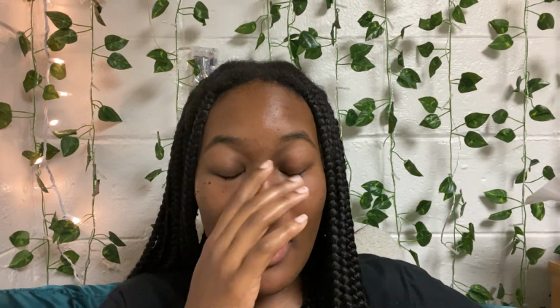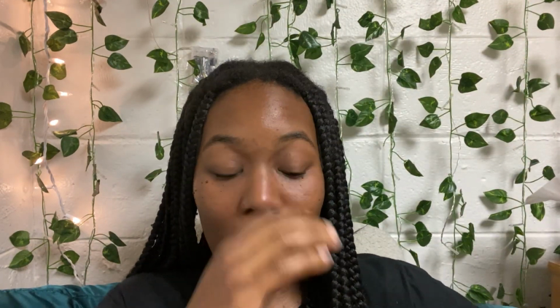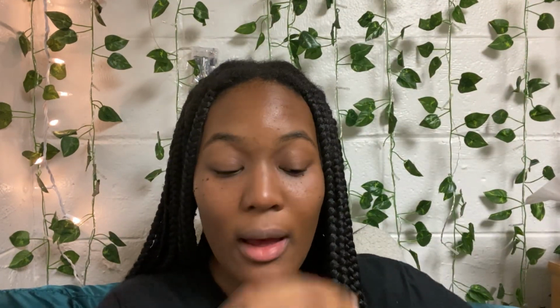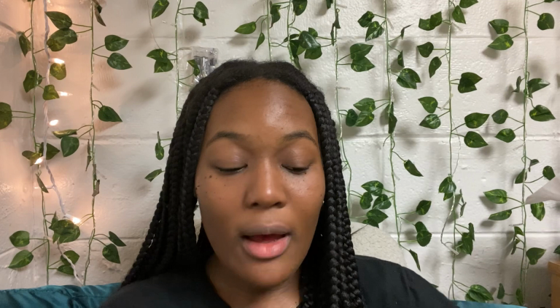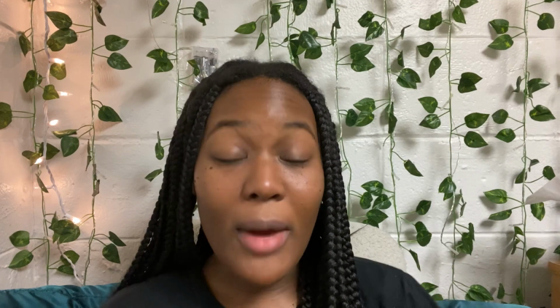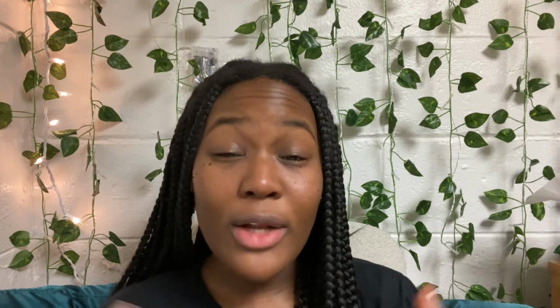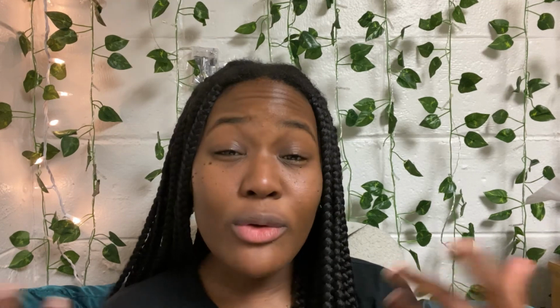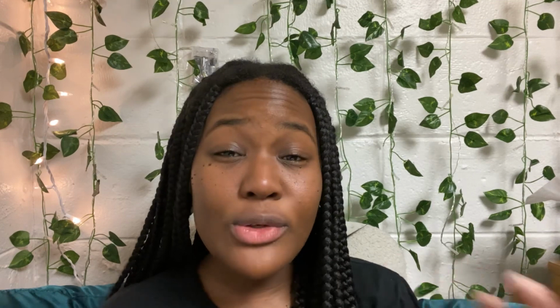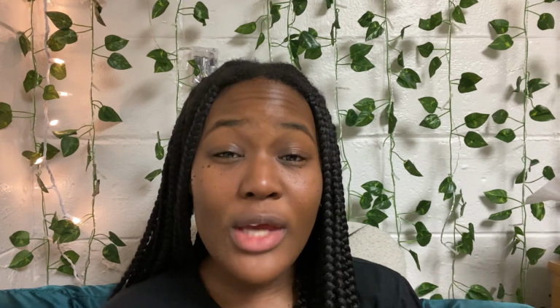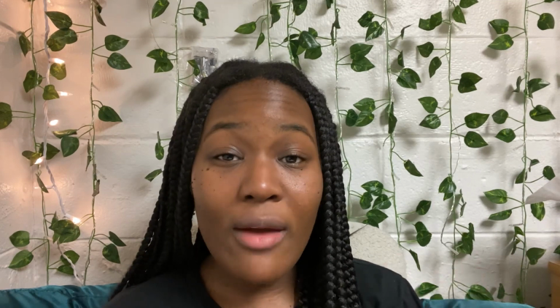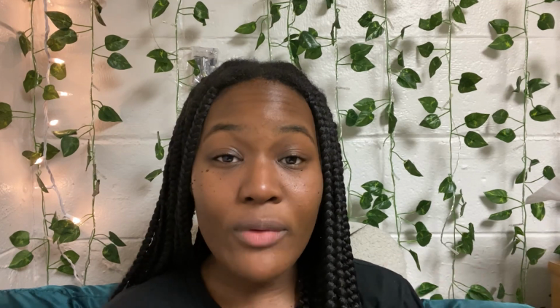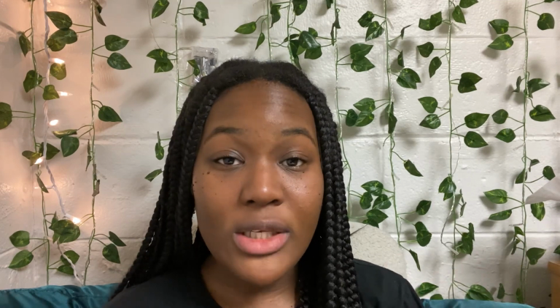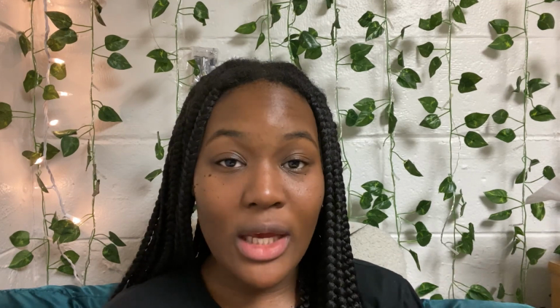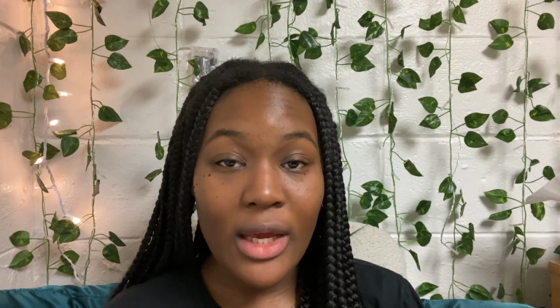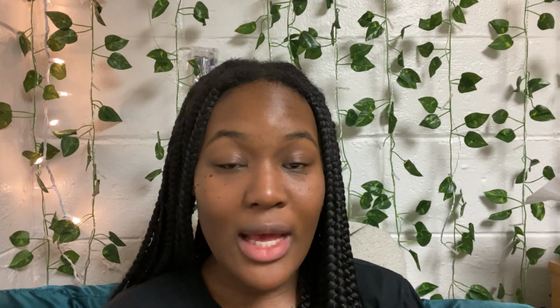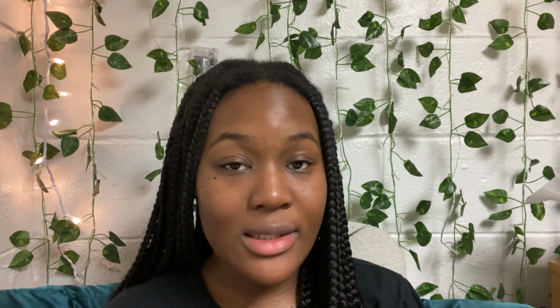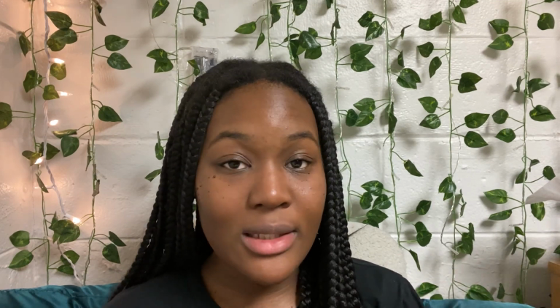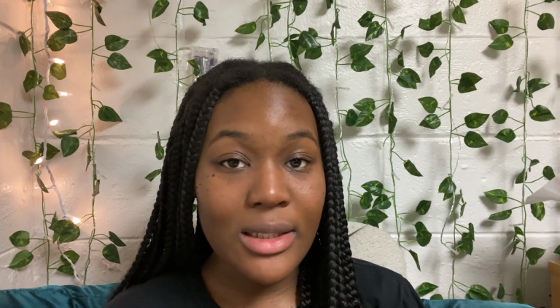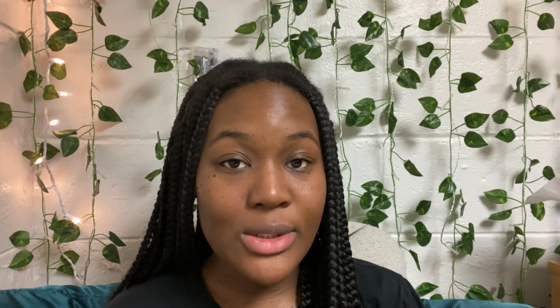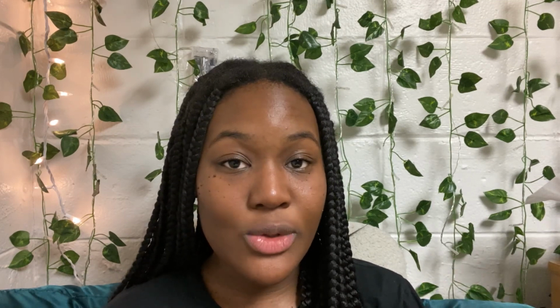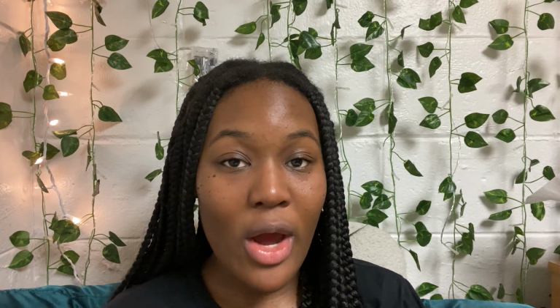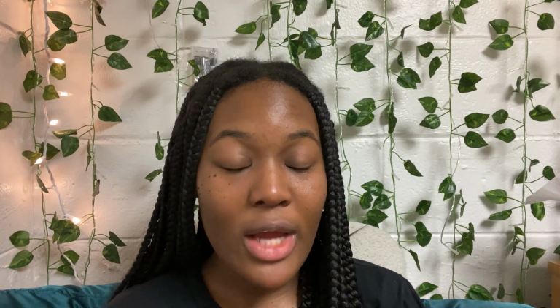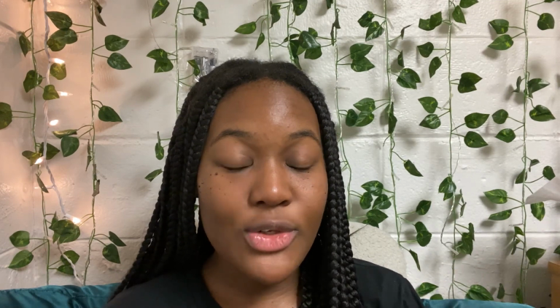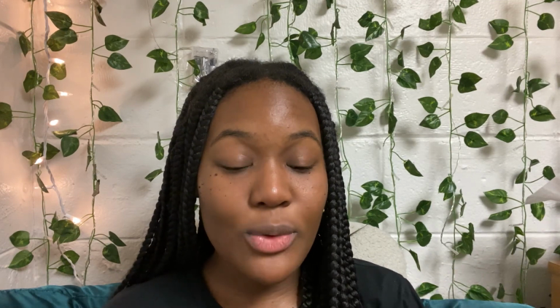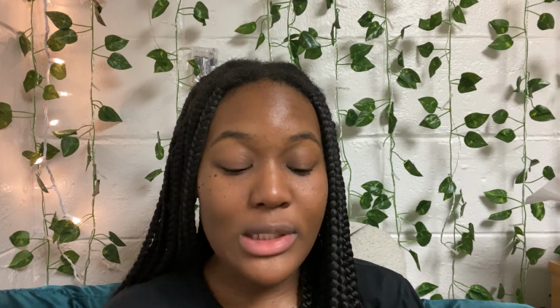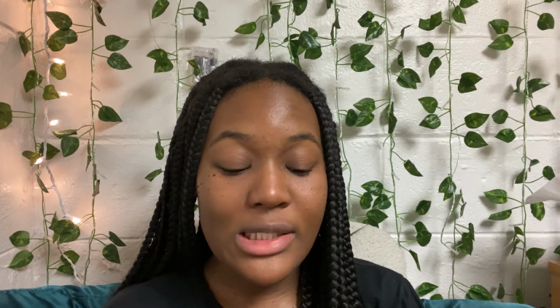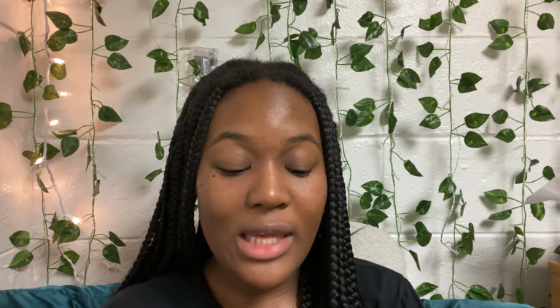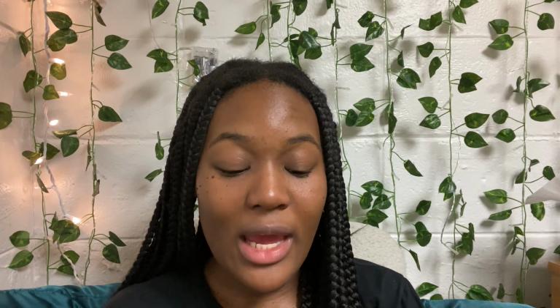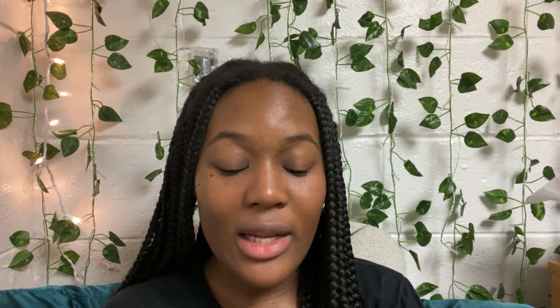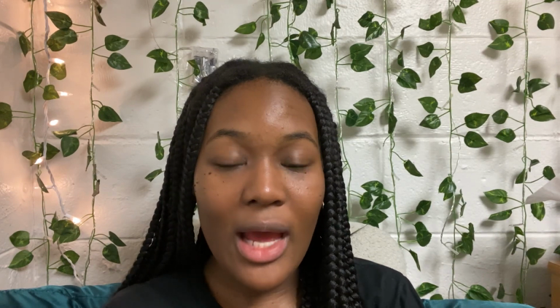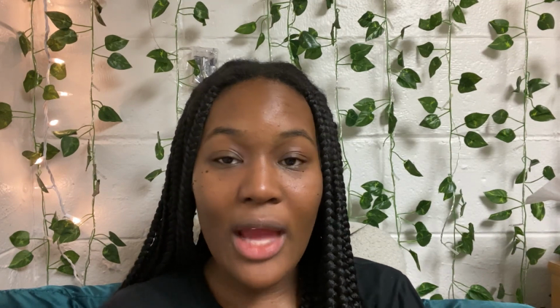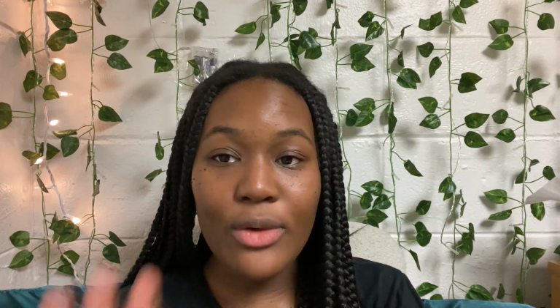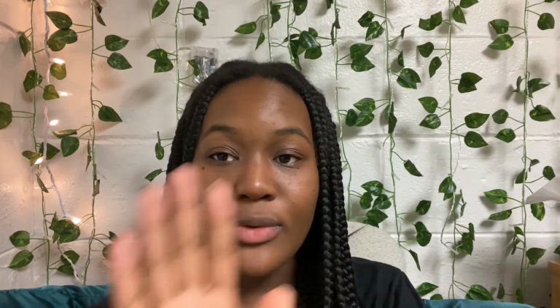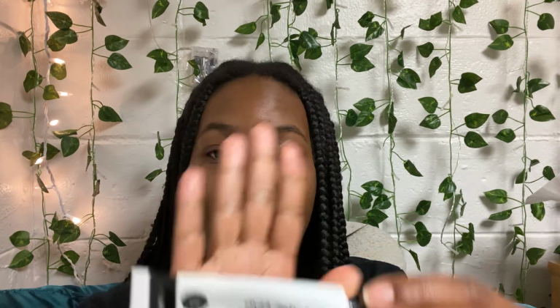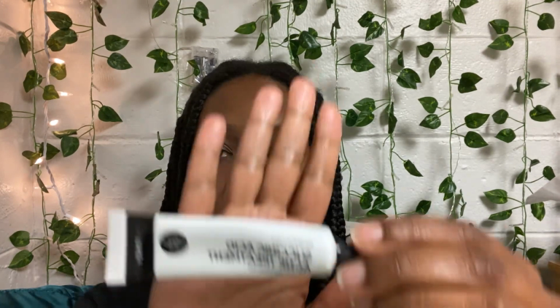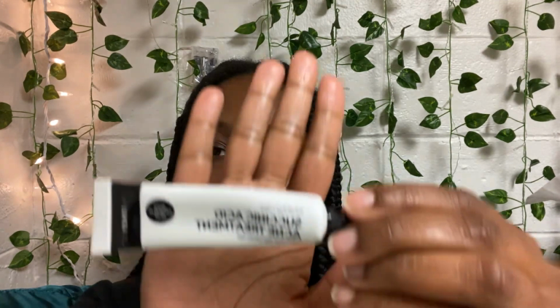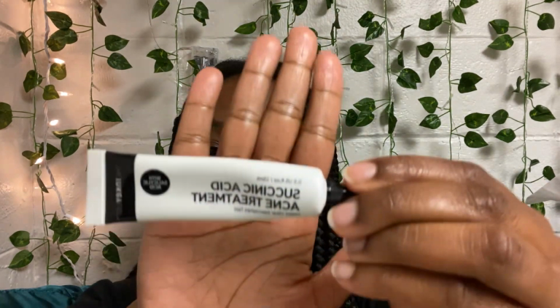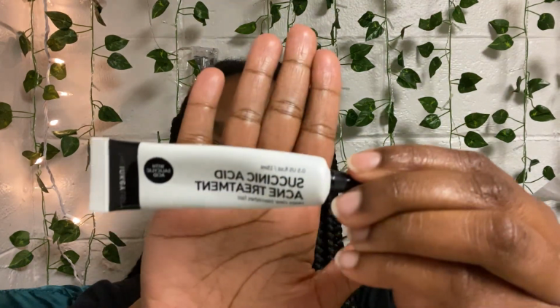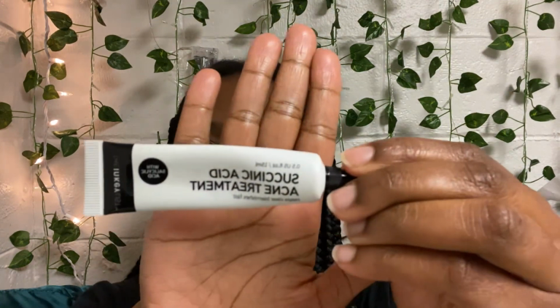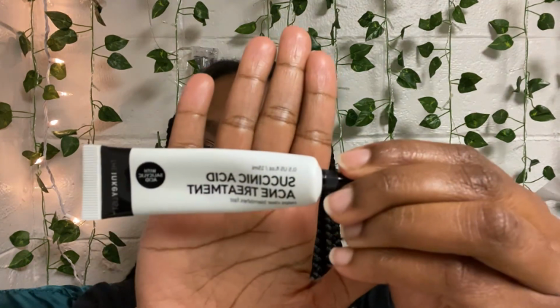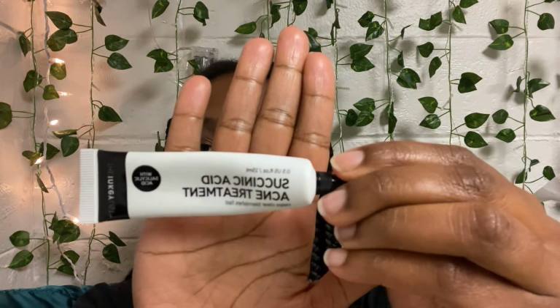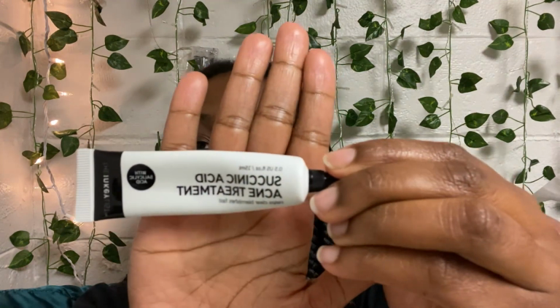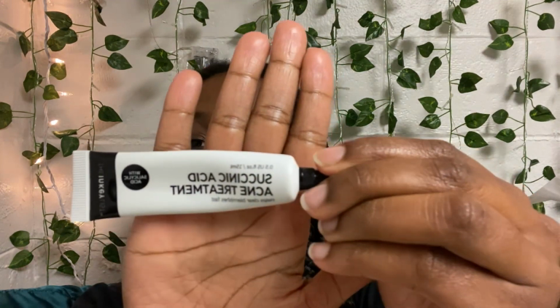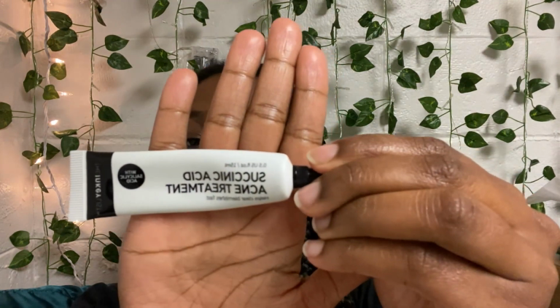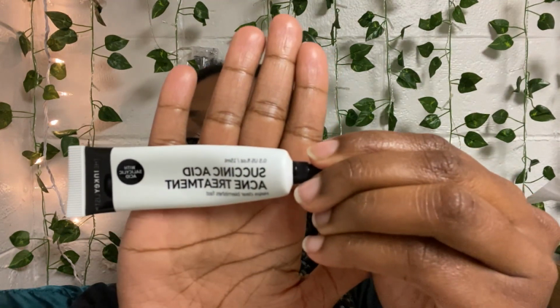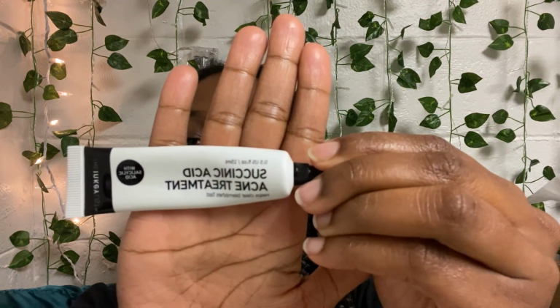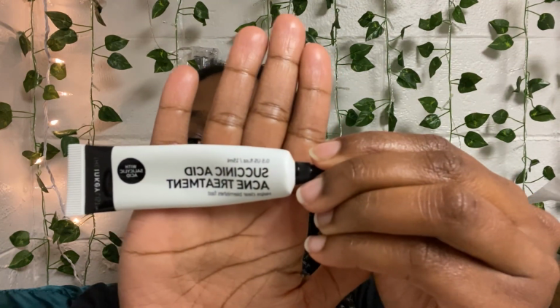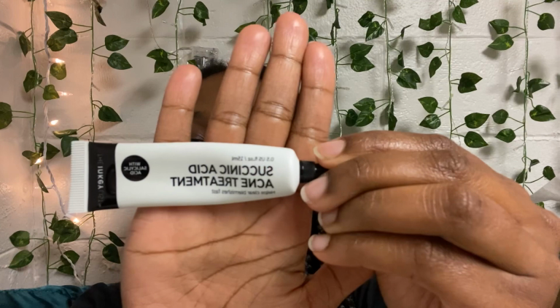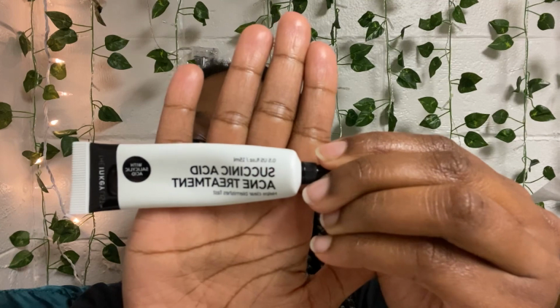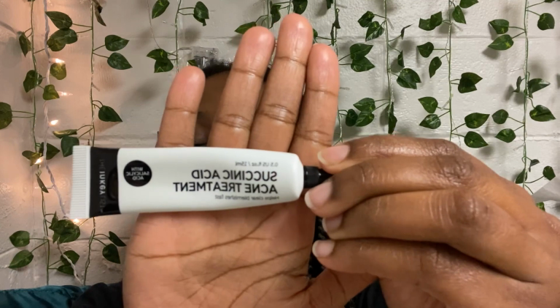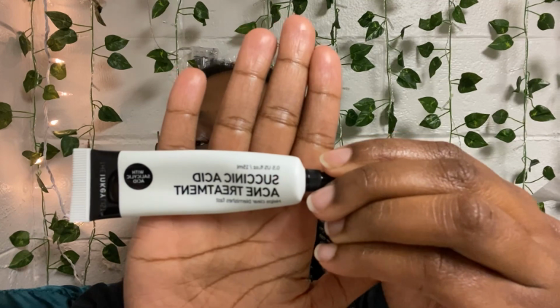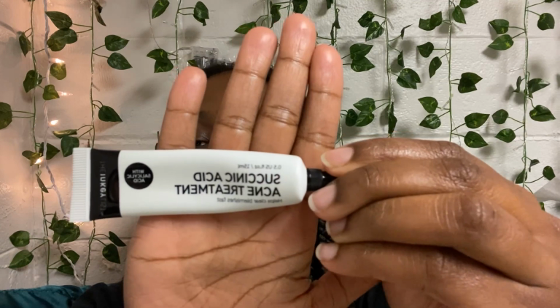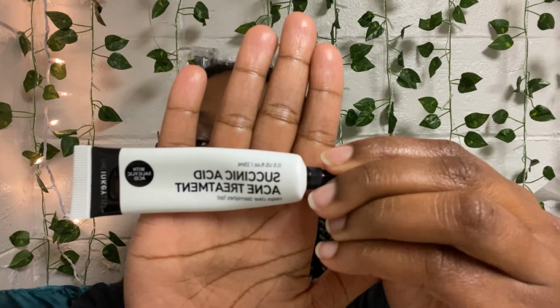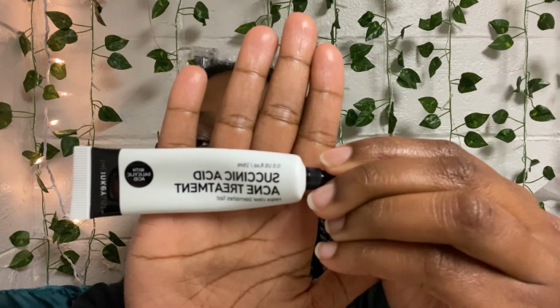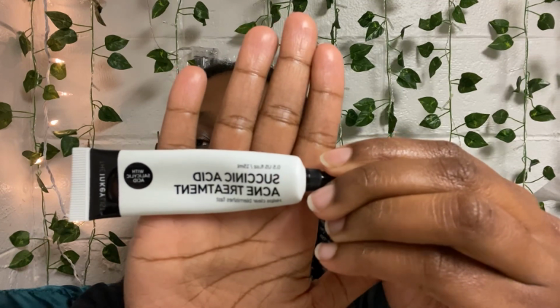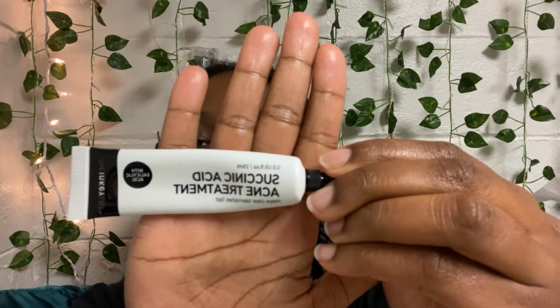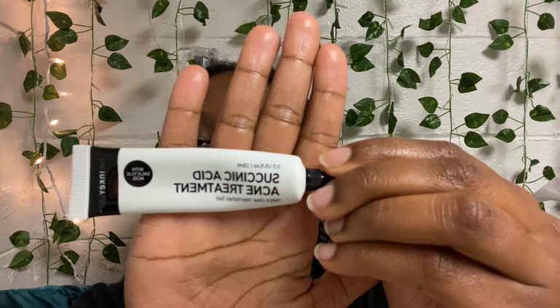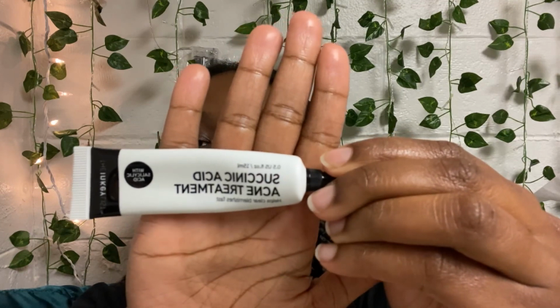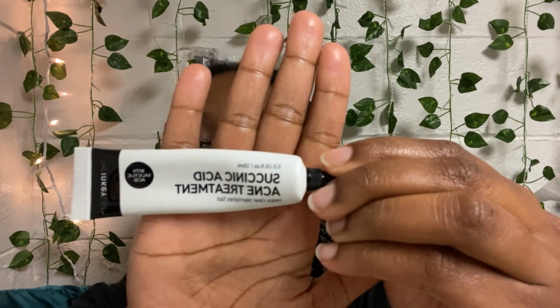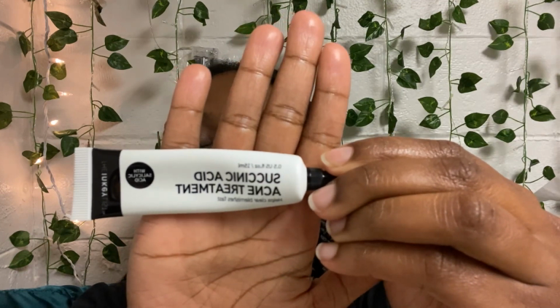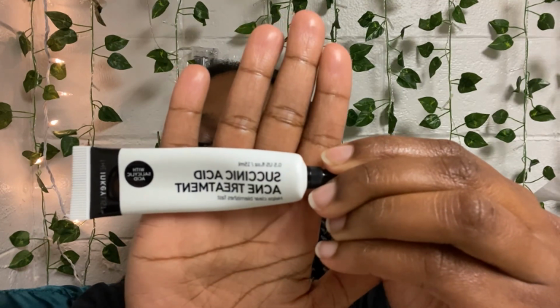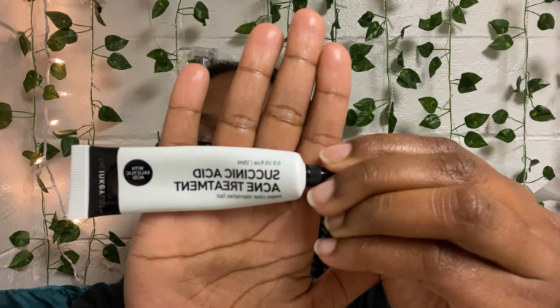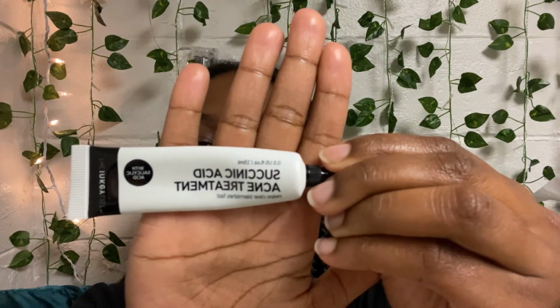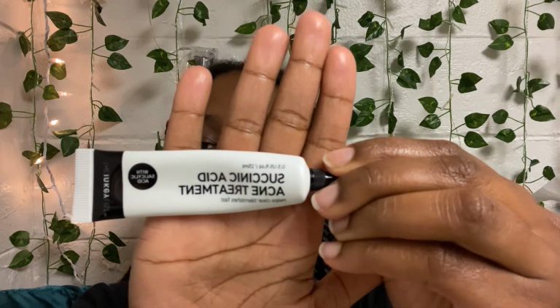I don't use it every day as it is drying, so instead I use this product here — the Salicylic Acid Acne Treatment.